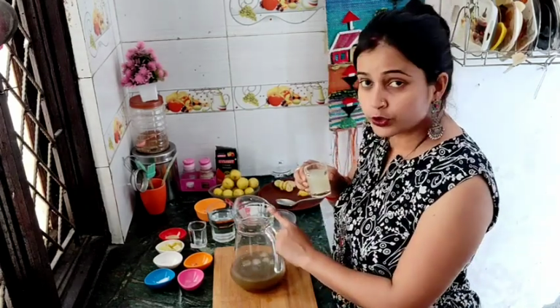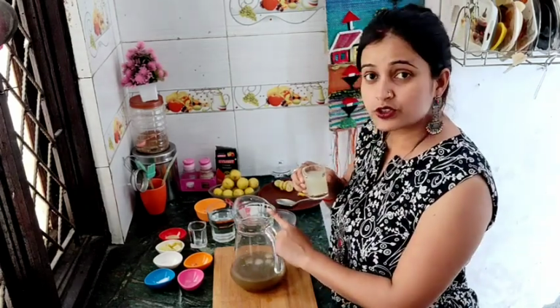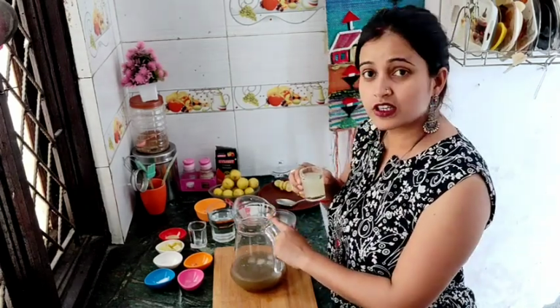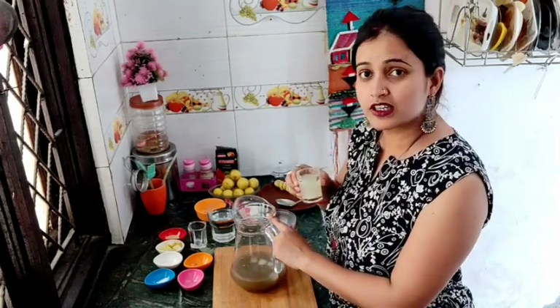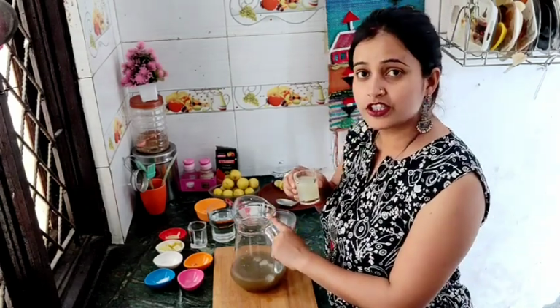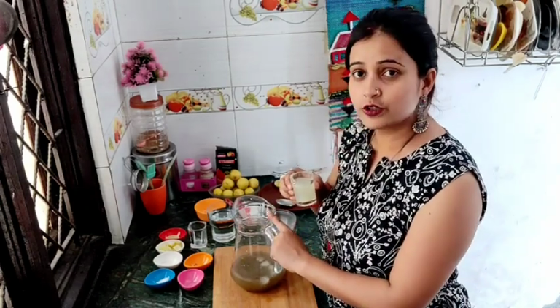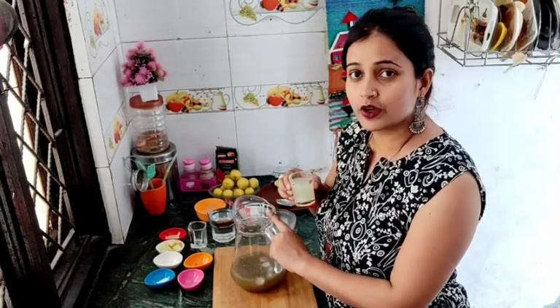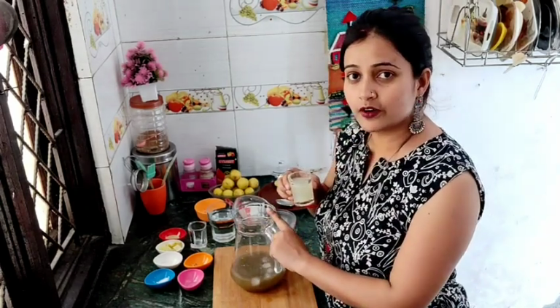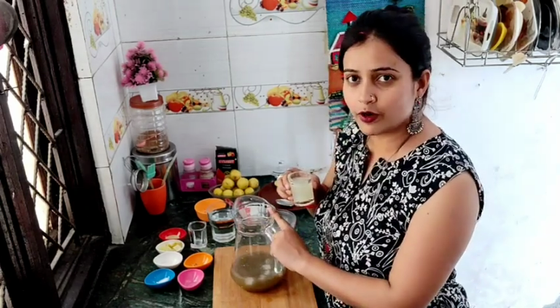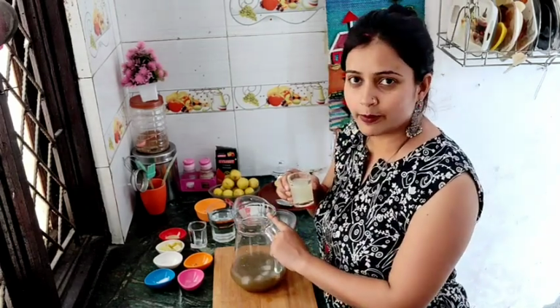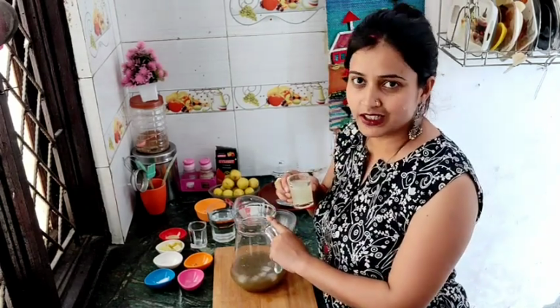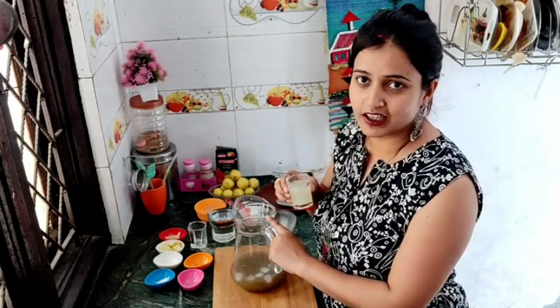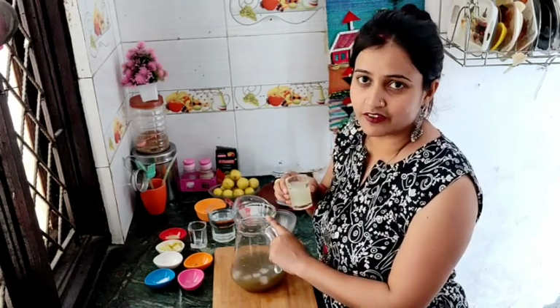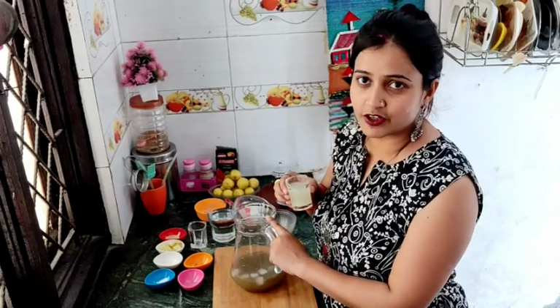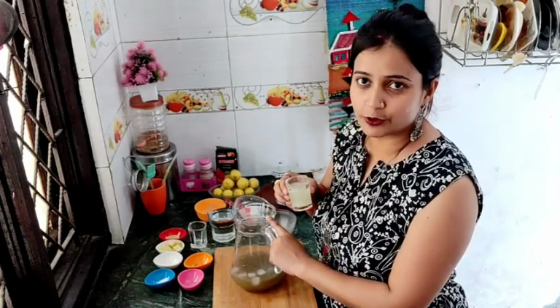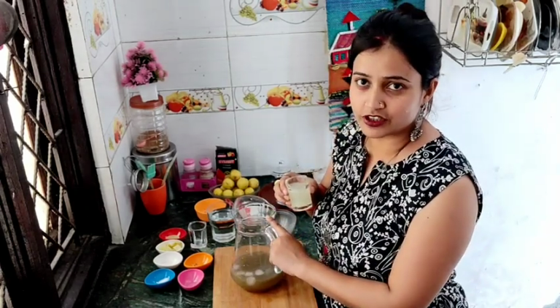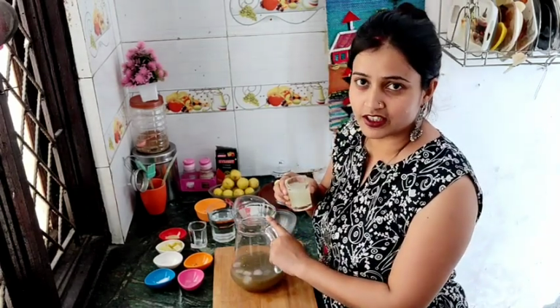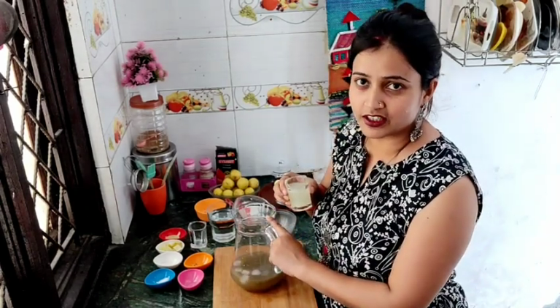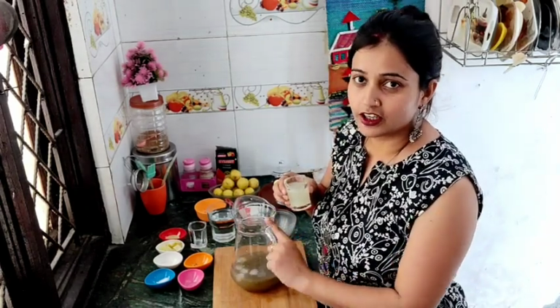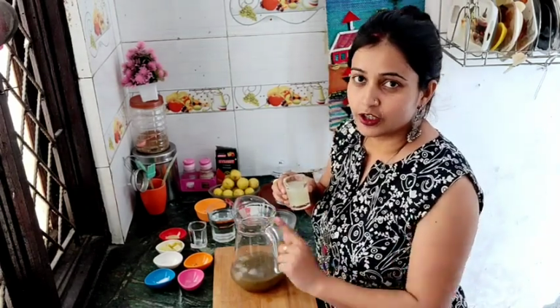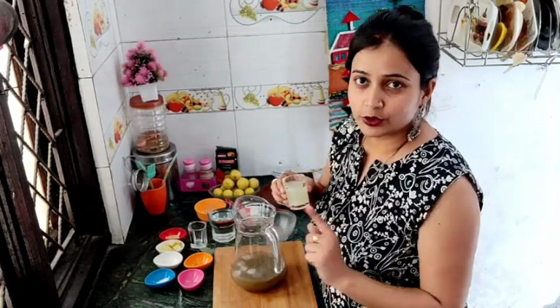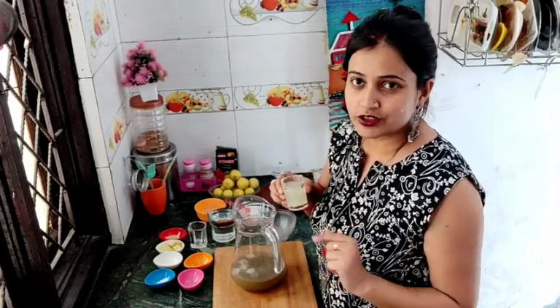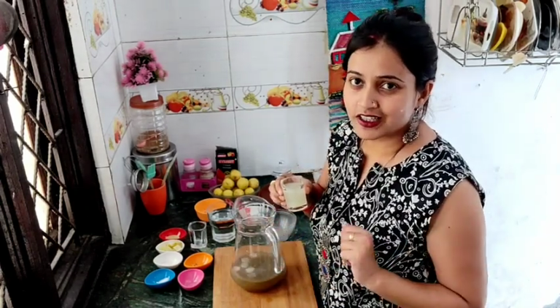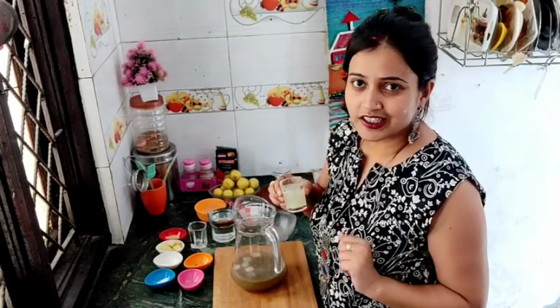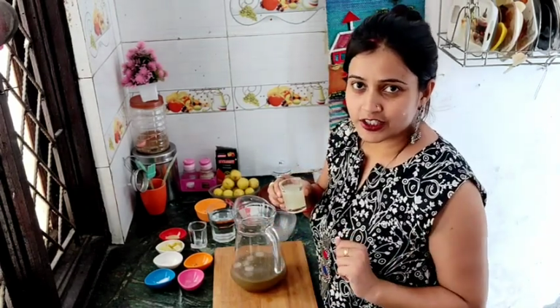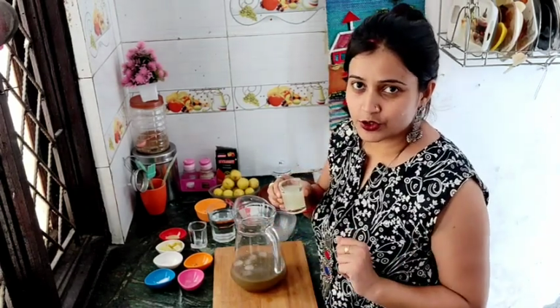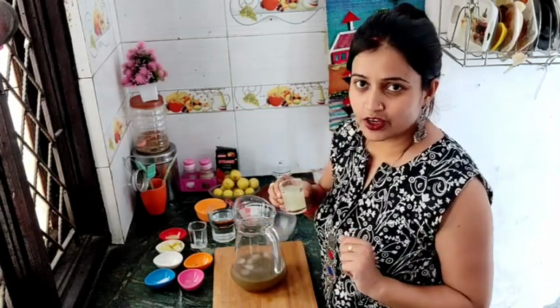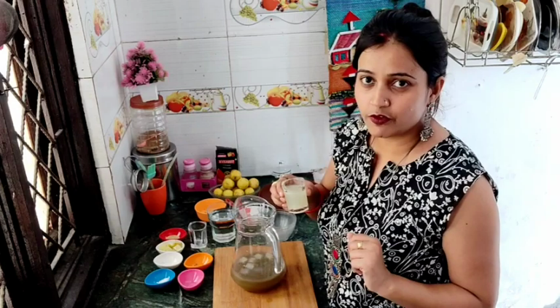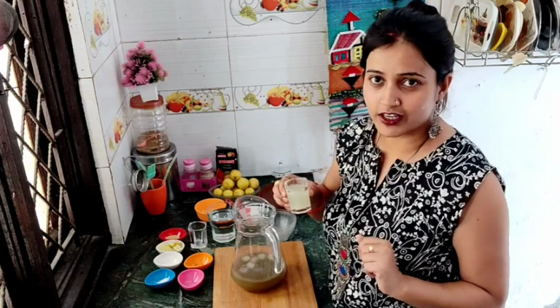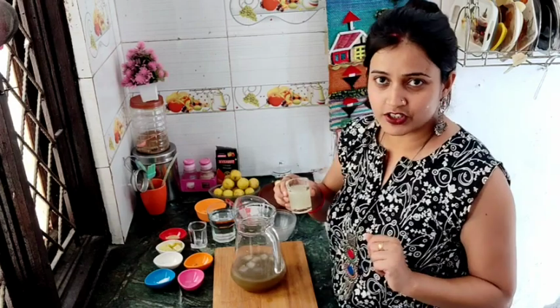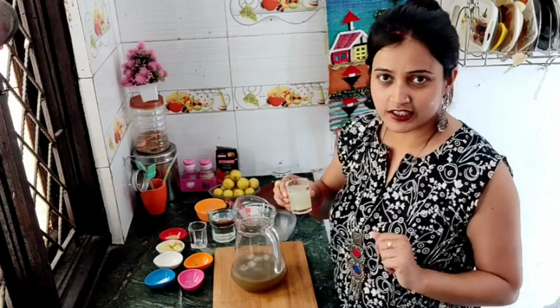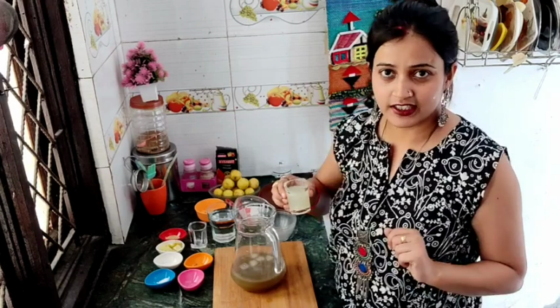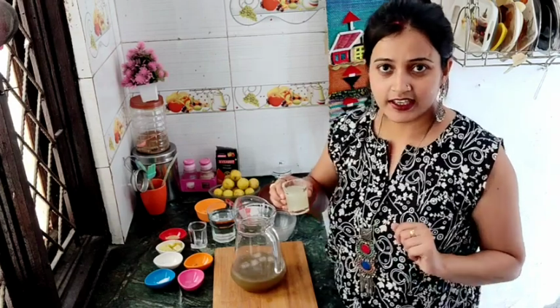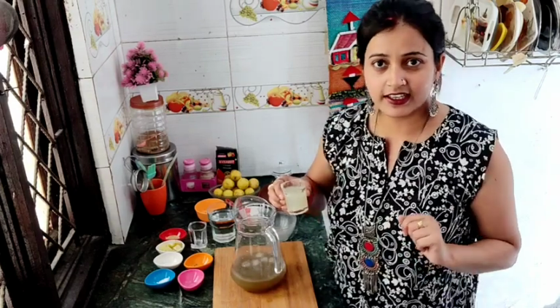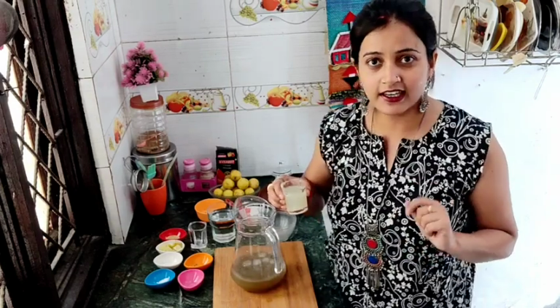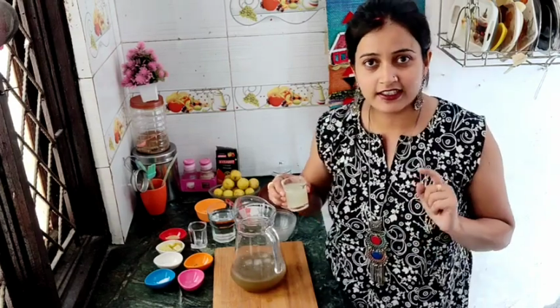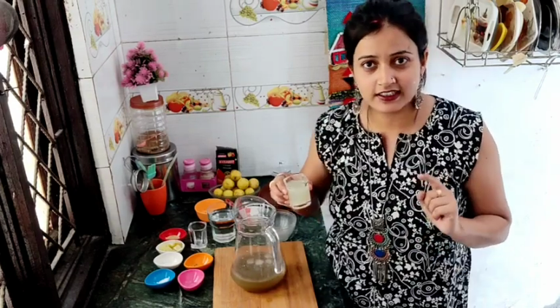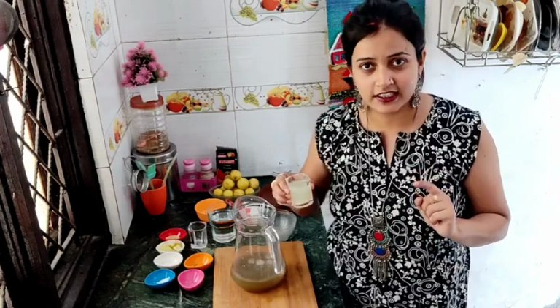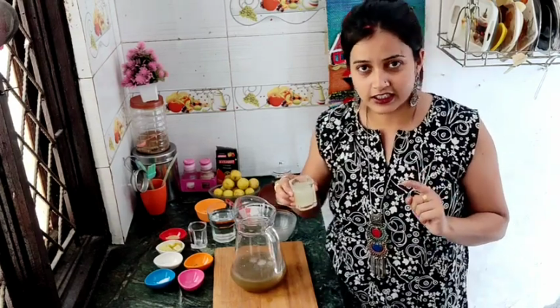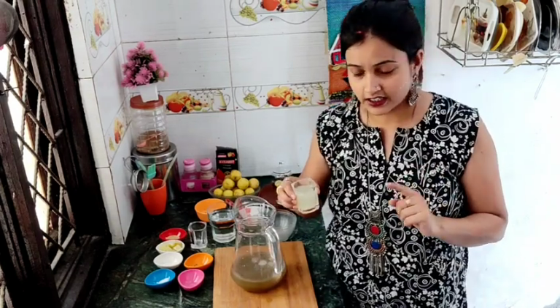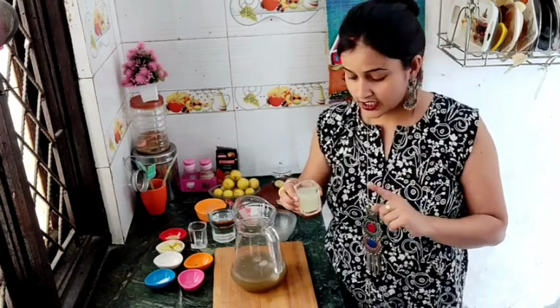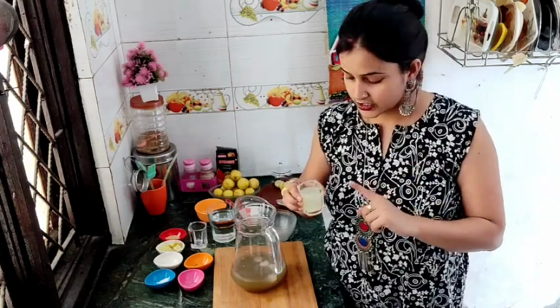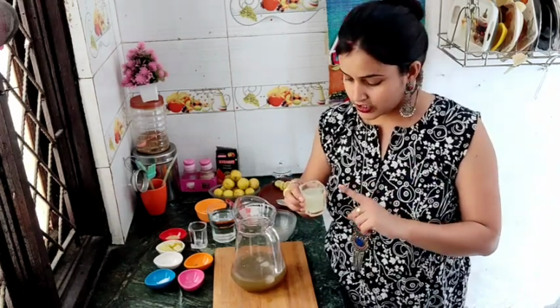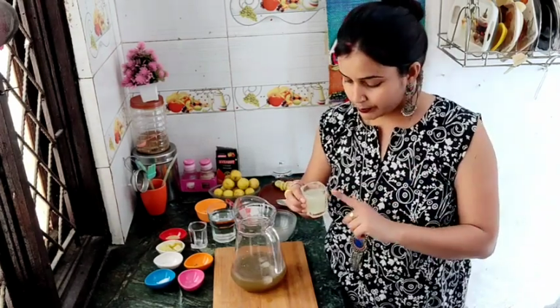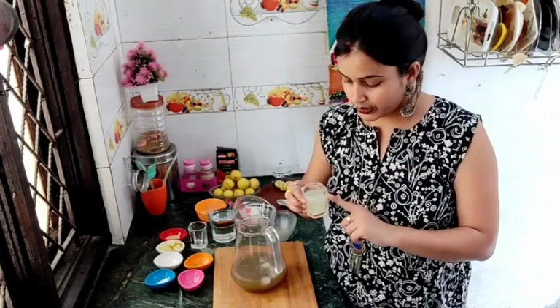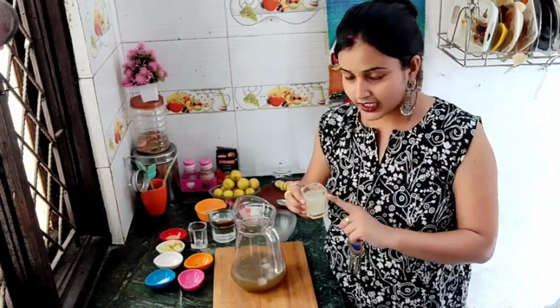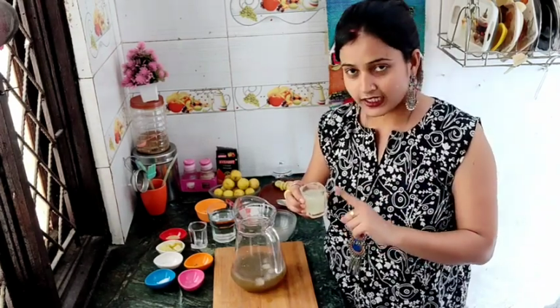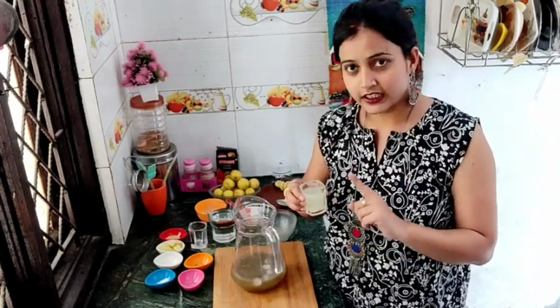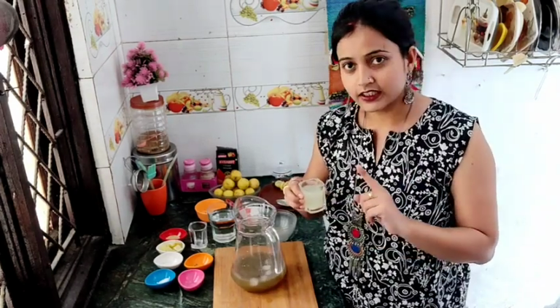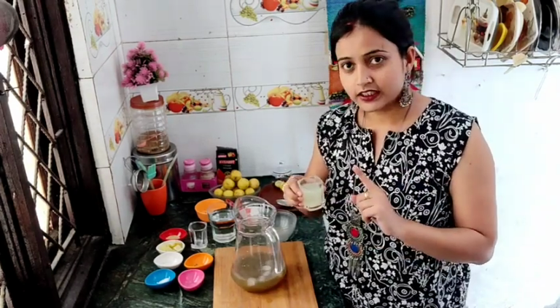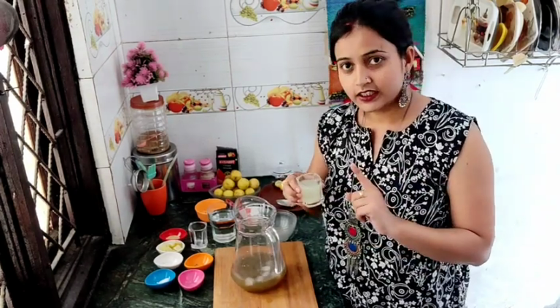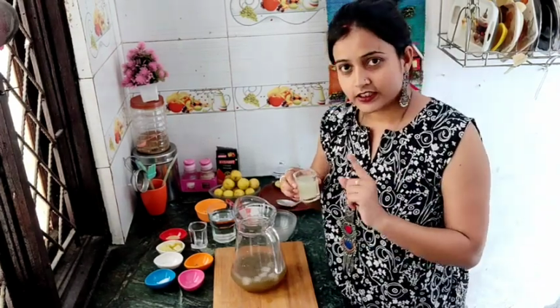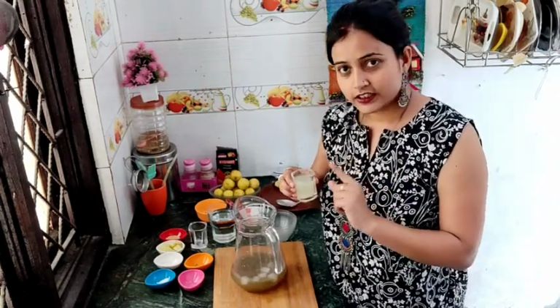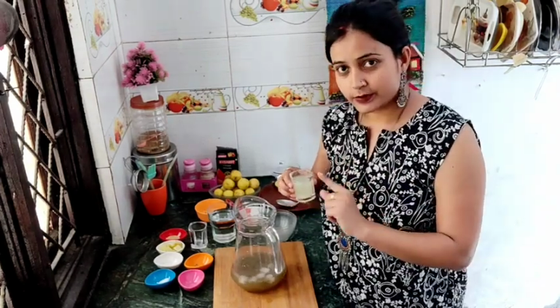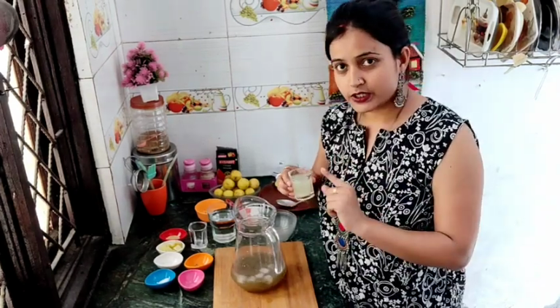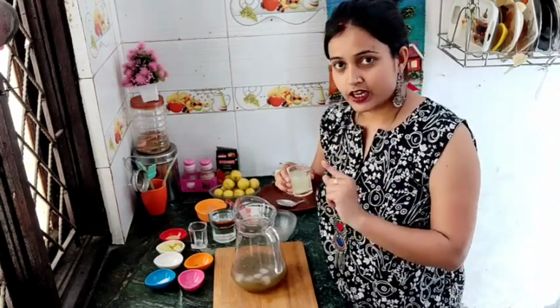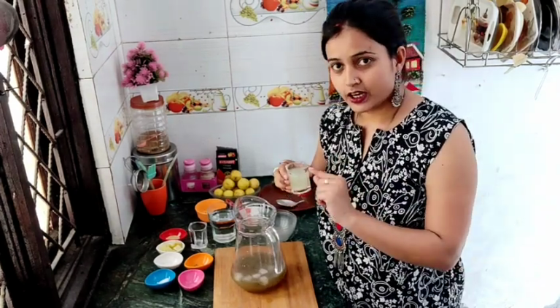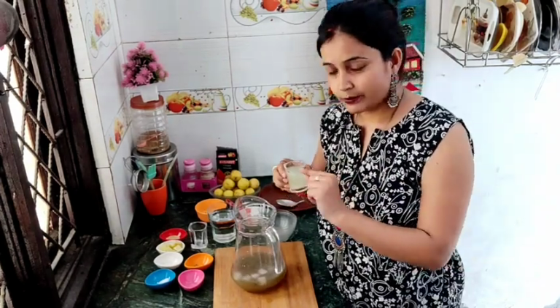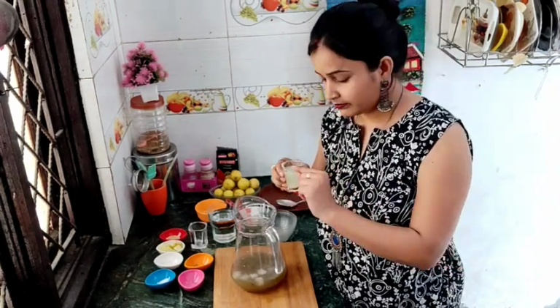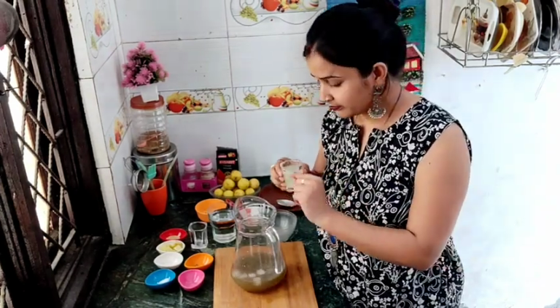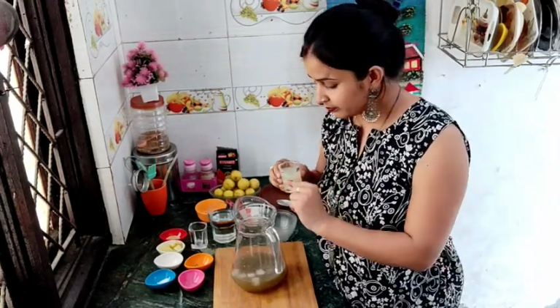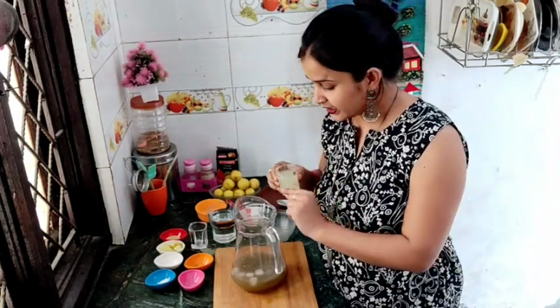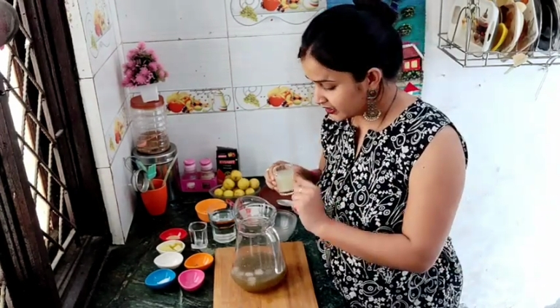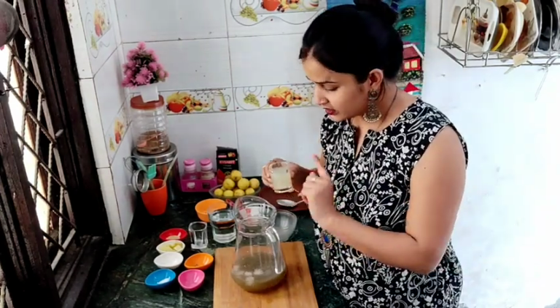It will give a good taste. Make sure to mix it well.